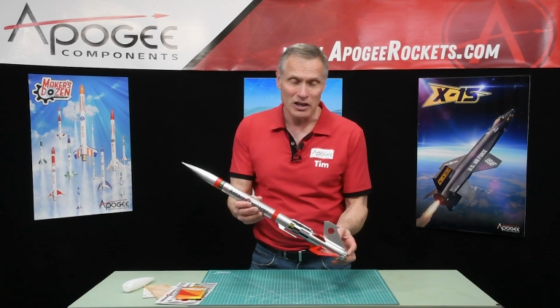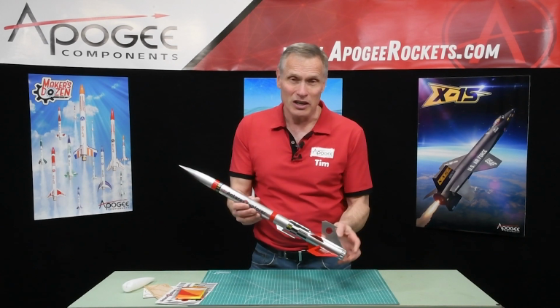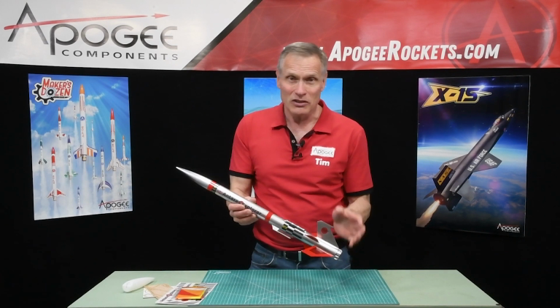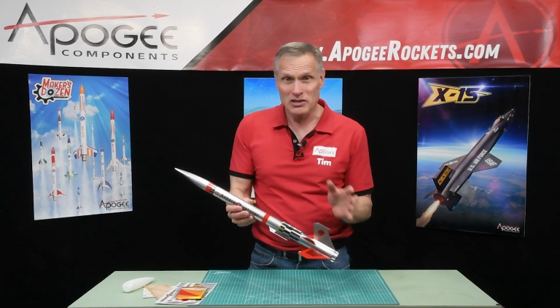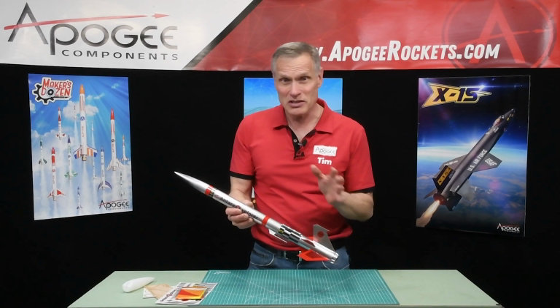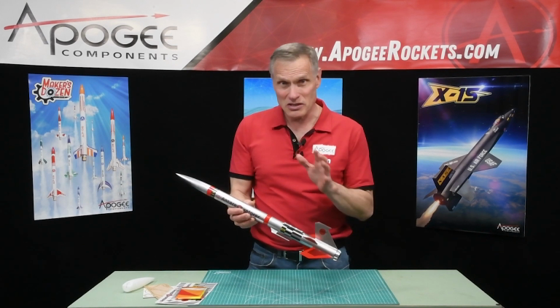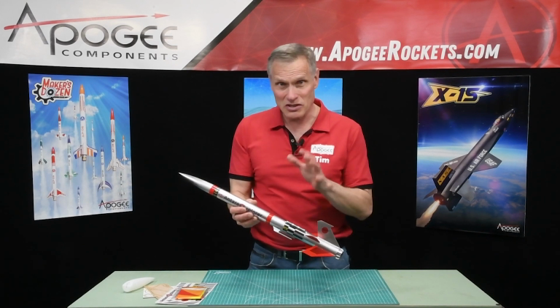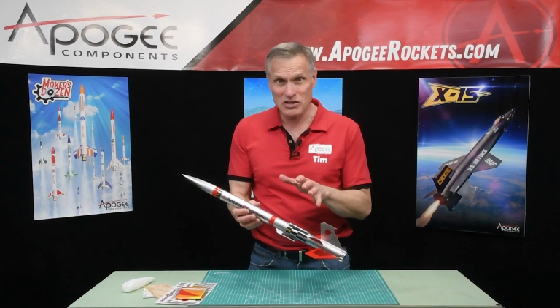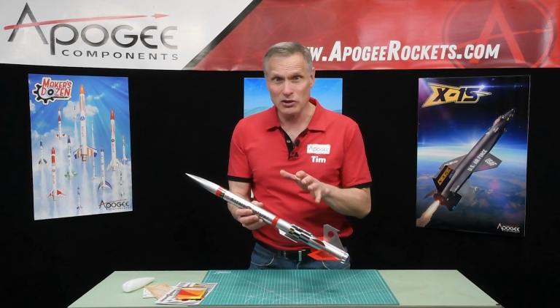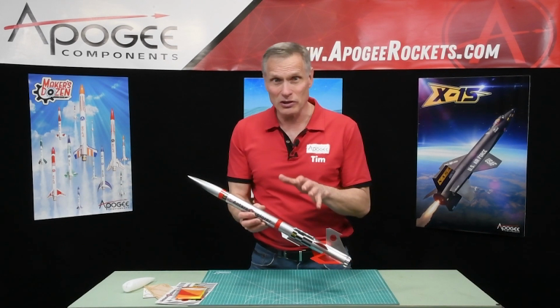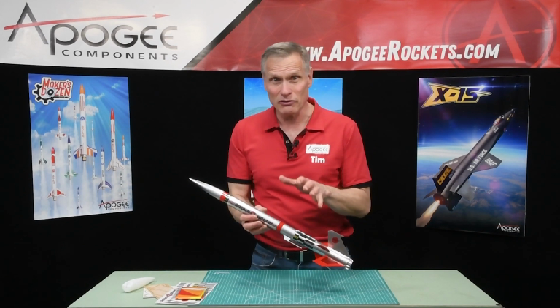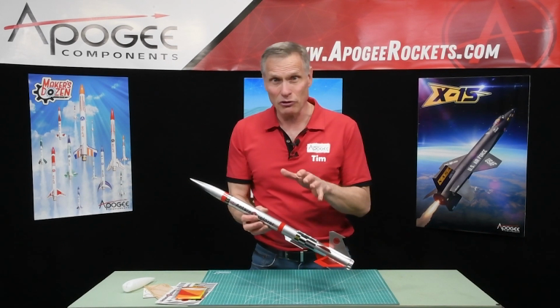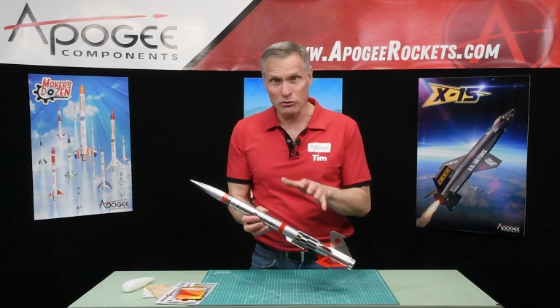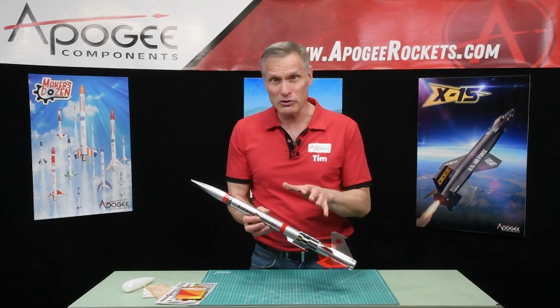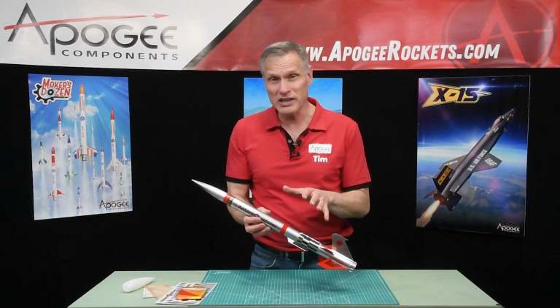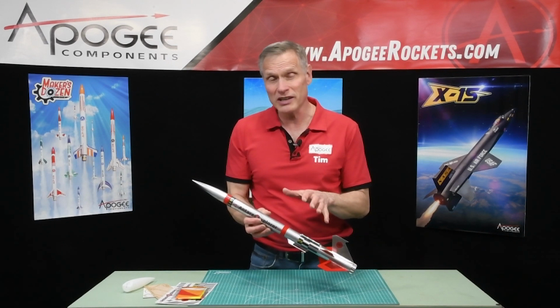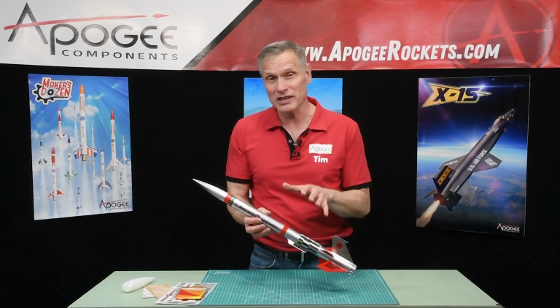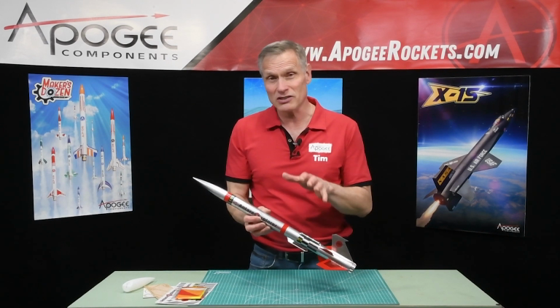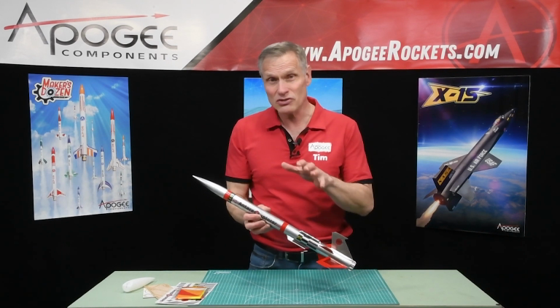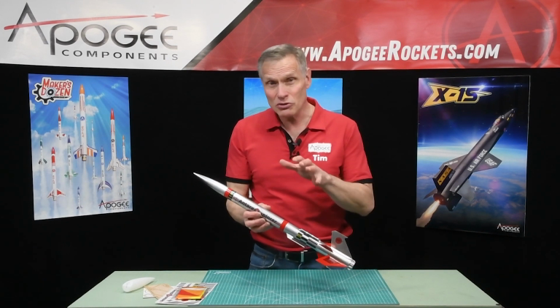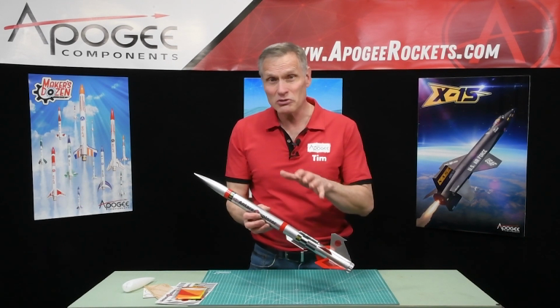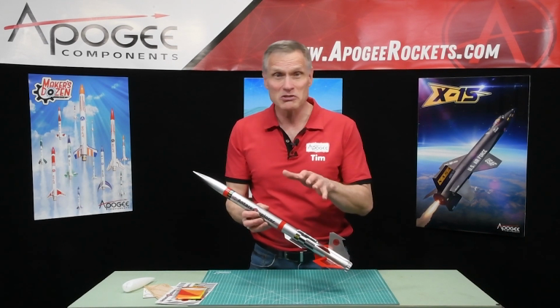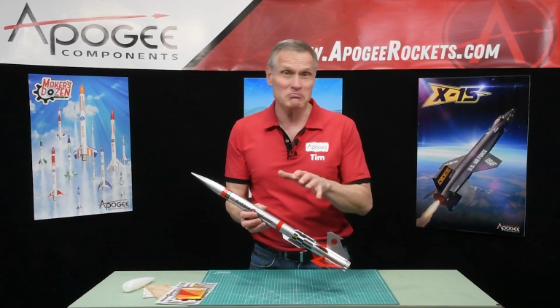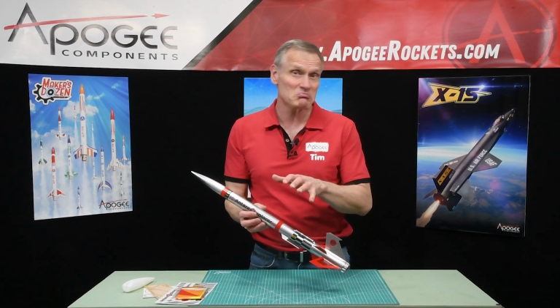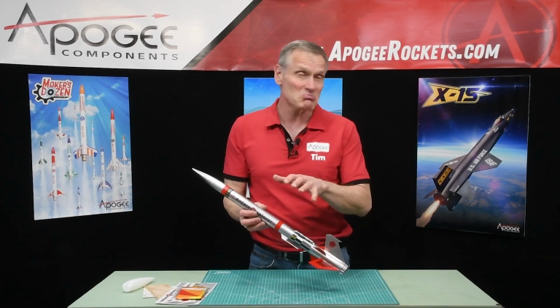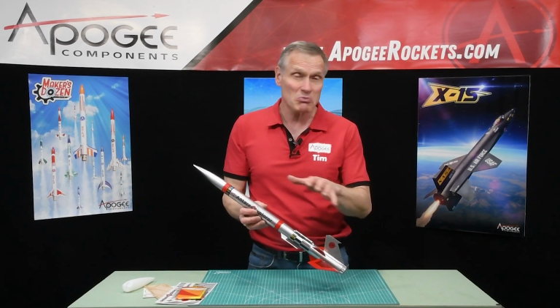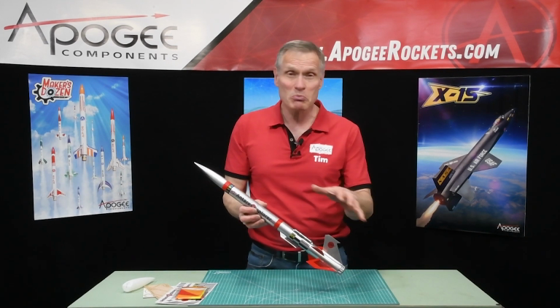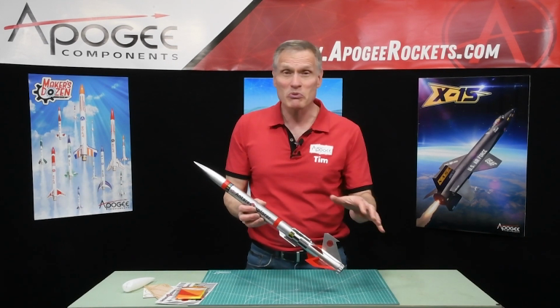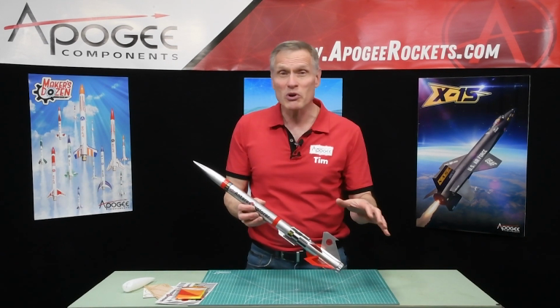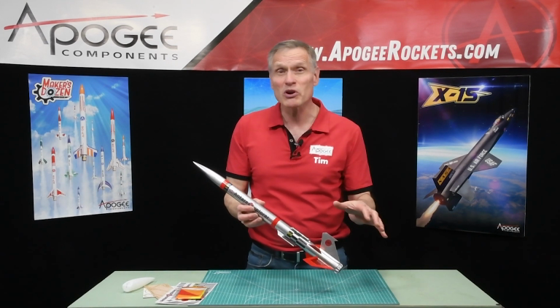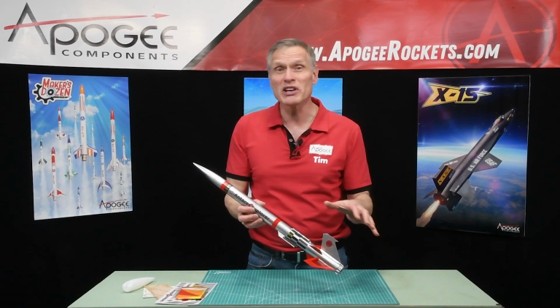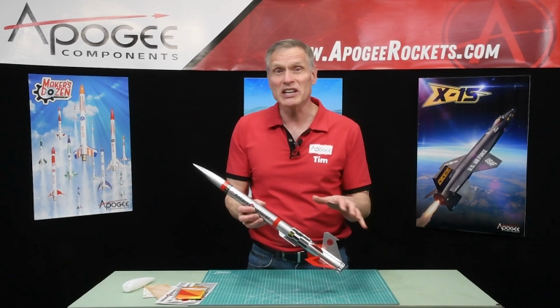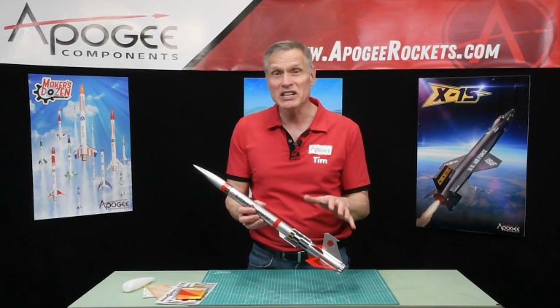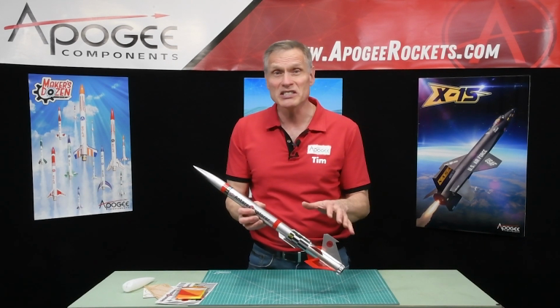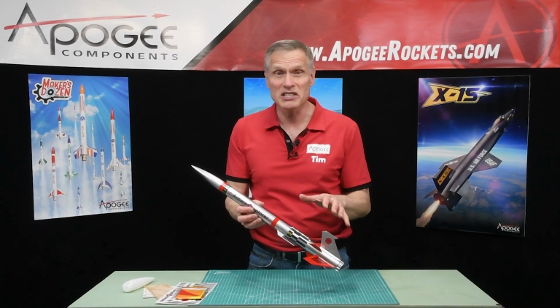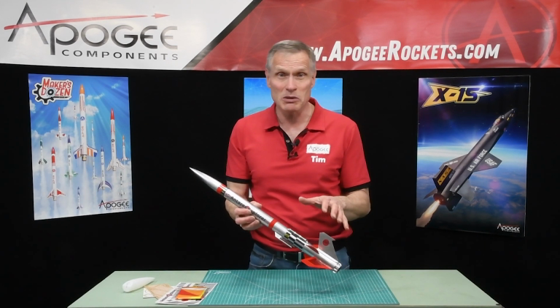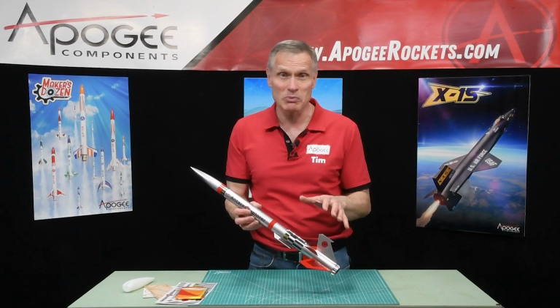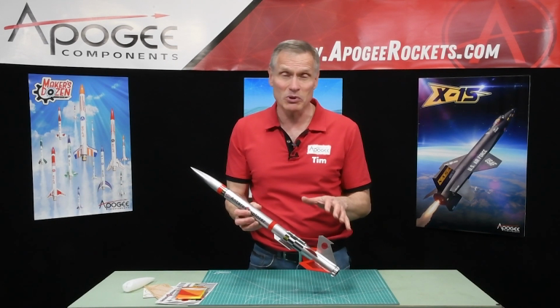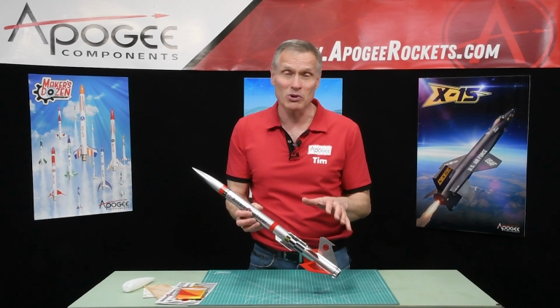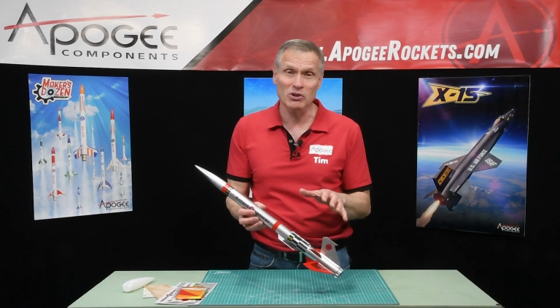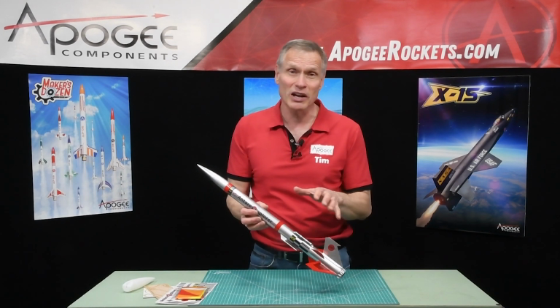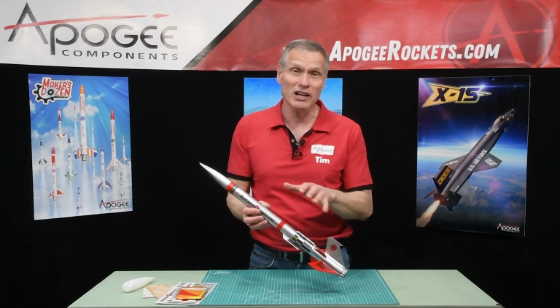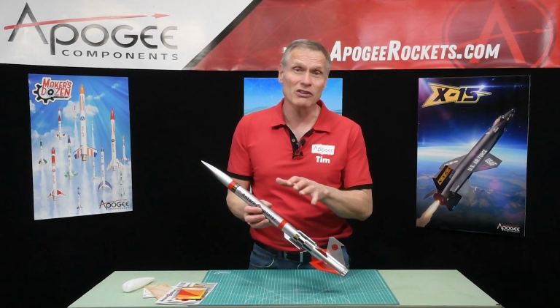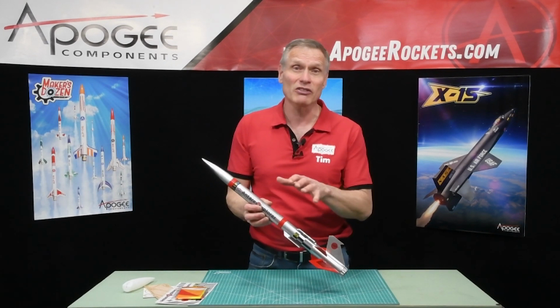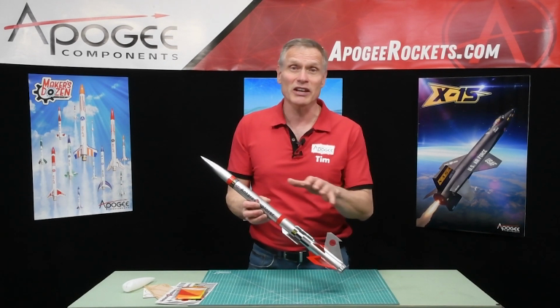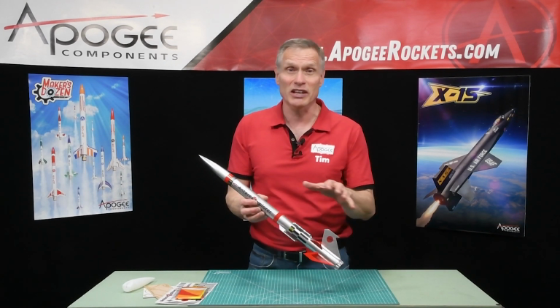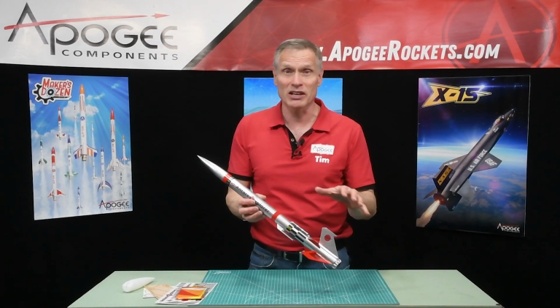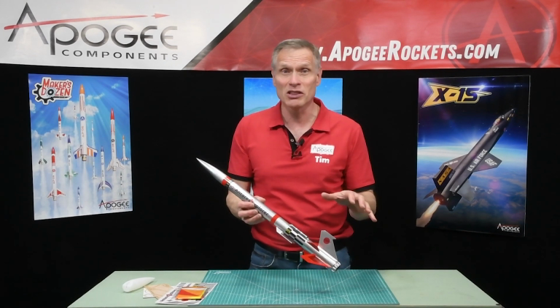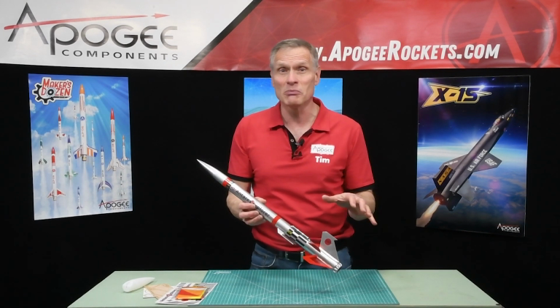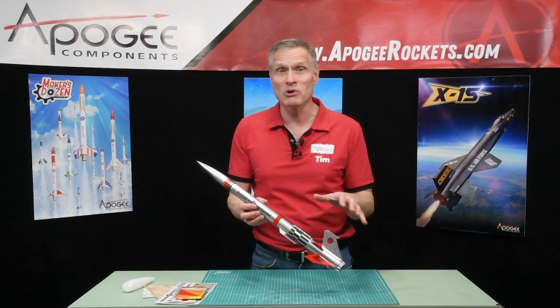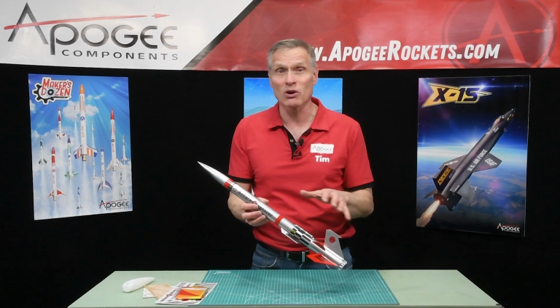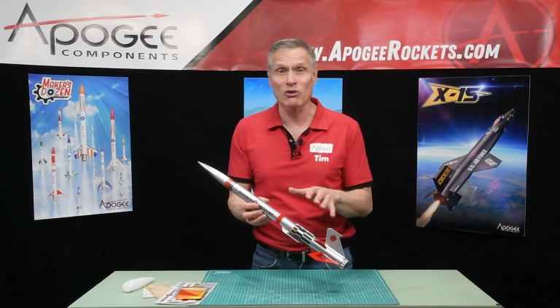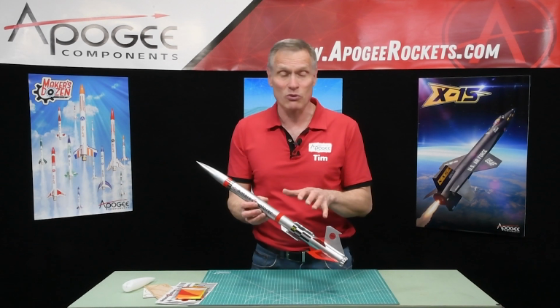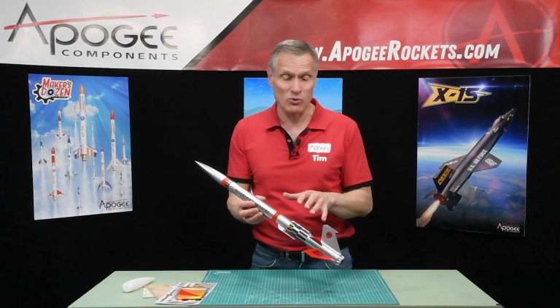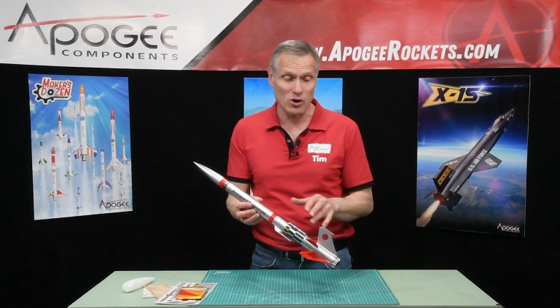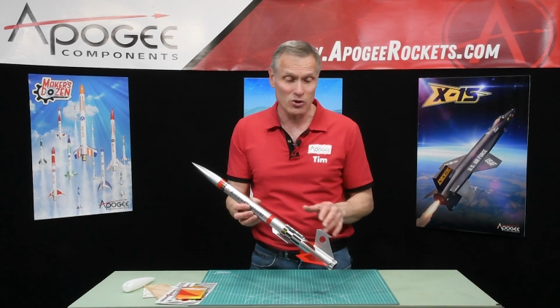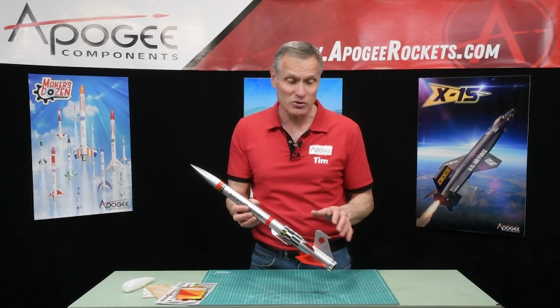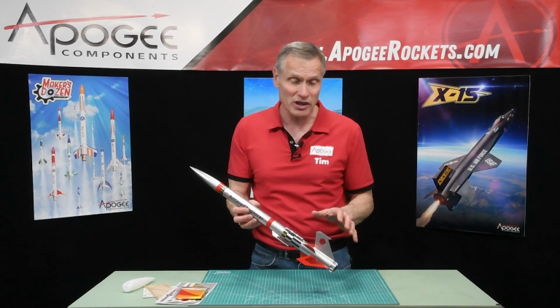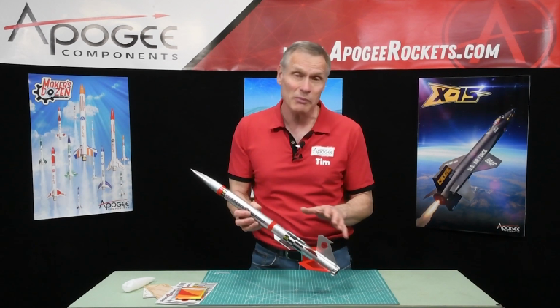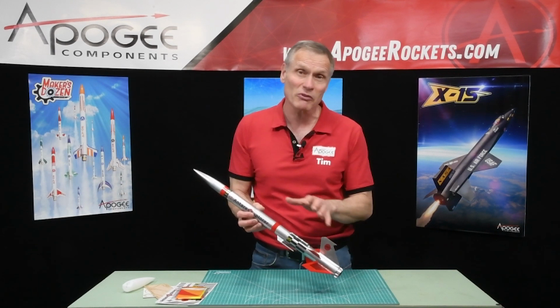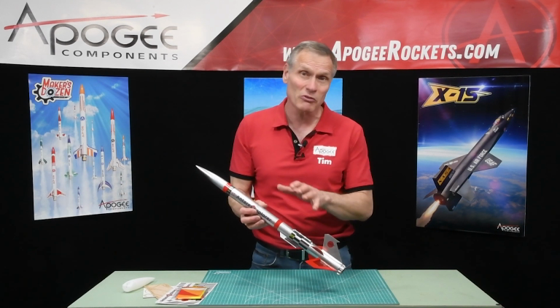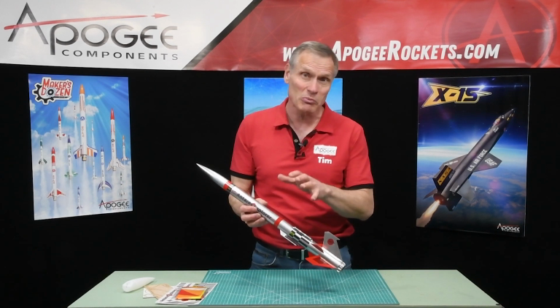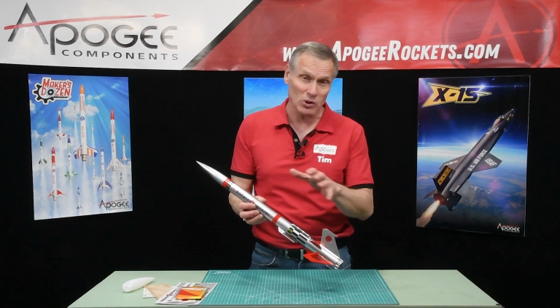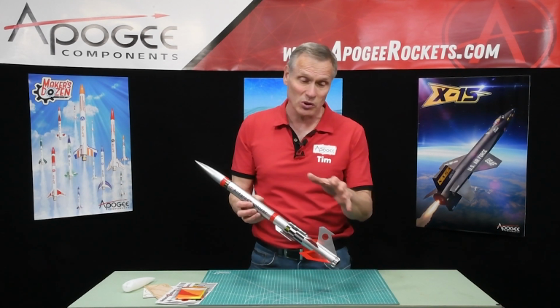This is a skill level three kit, so it's pretty easy to build — kind of in the middle of the road type of build.